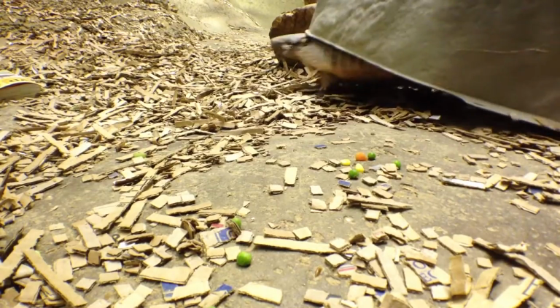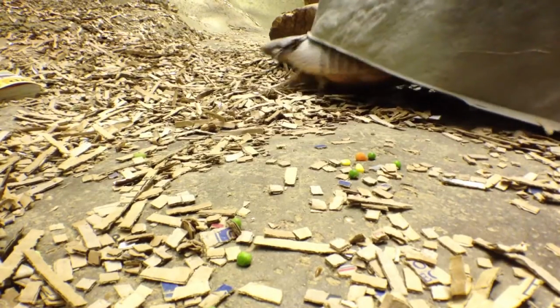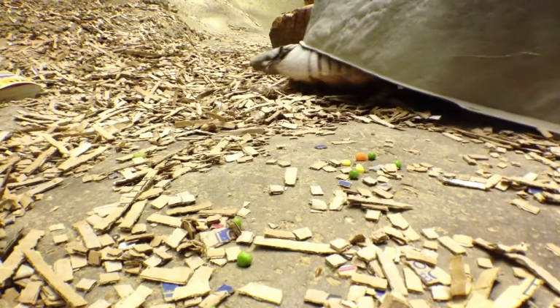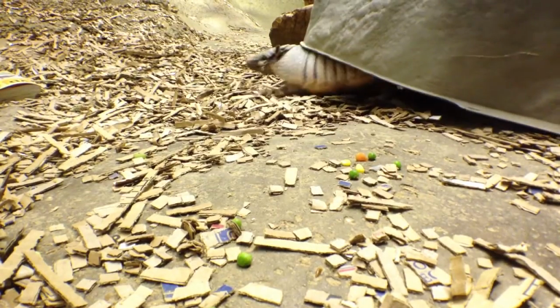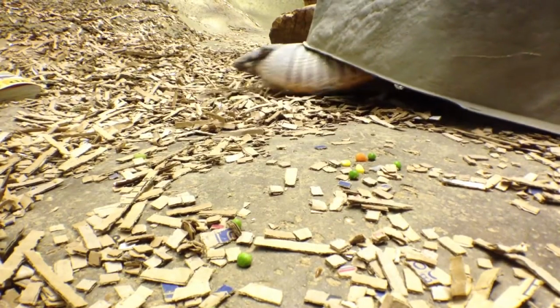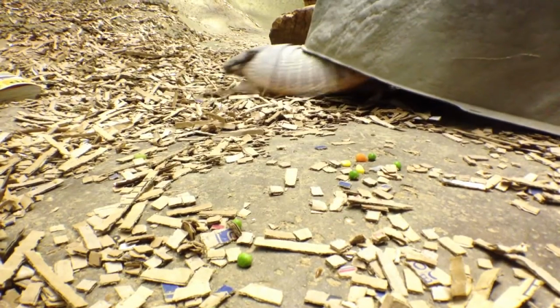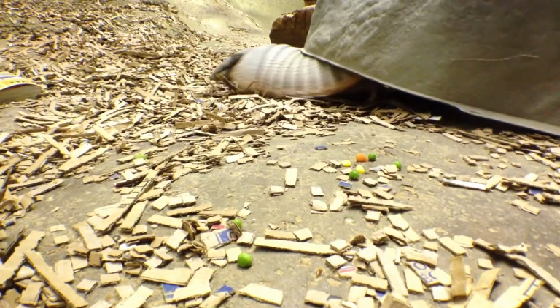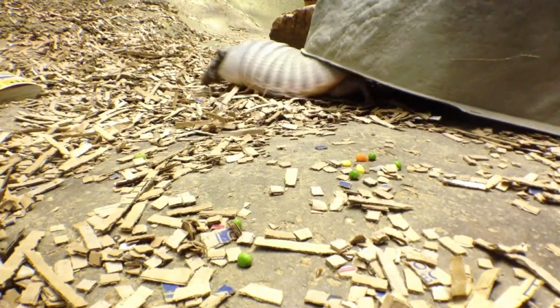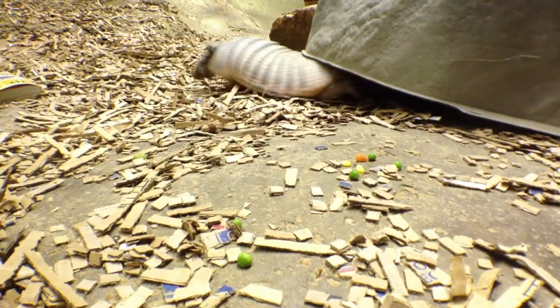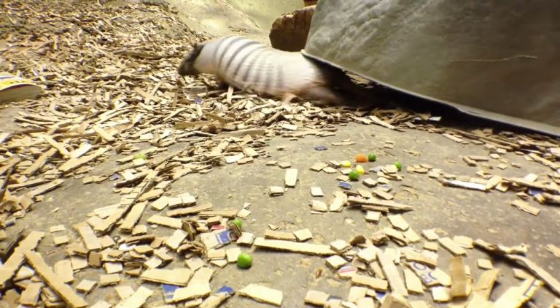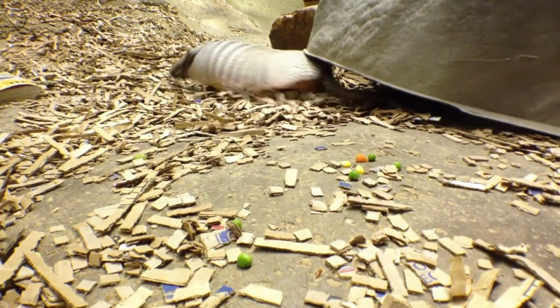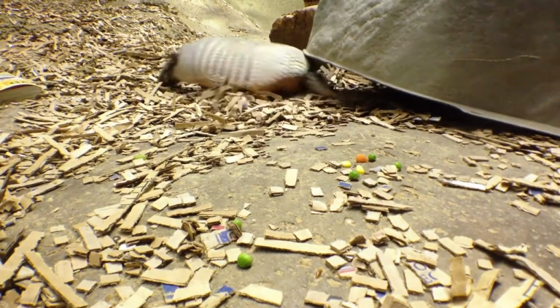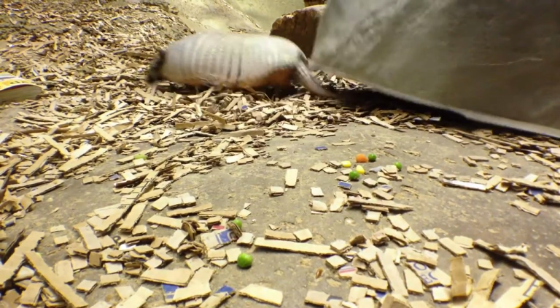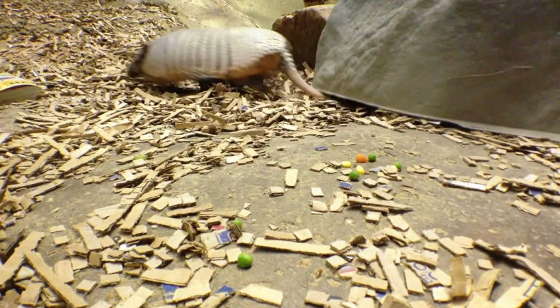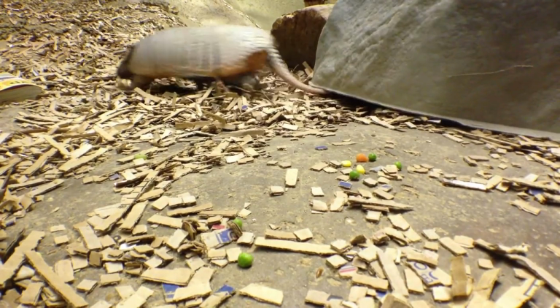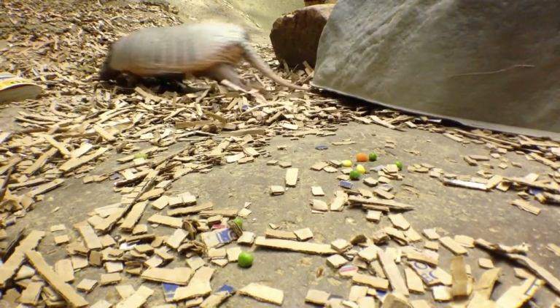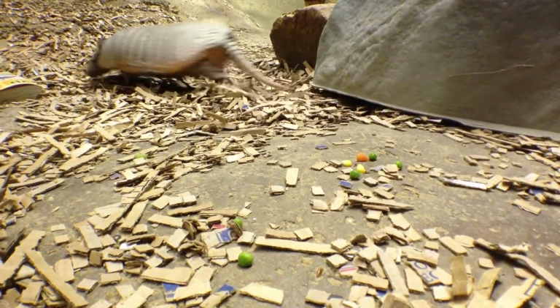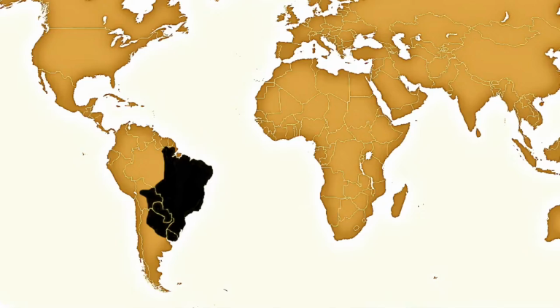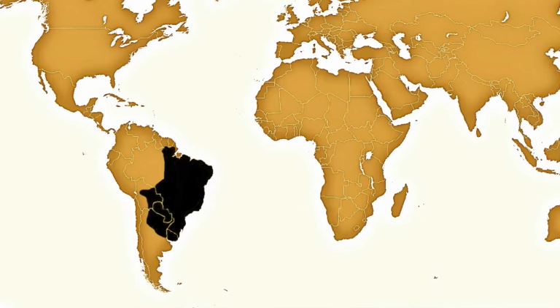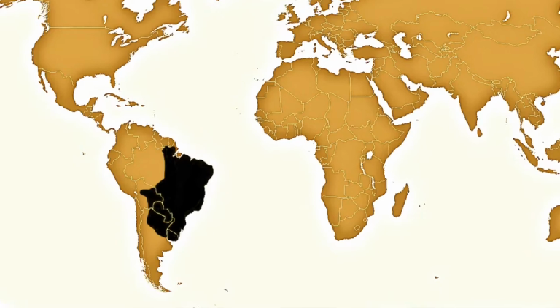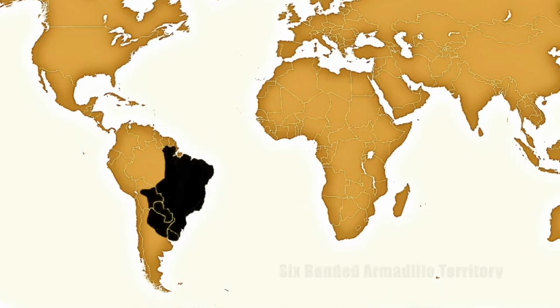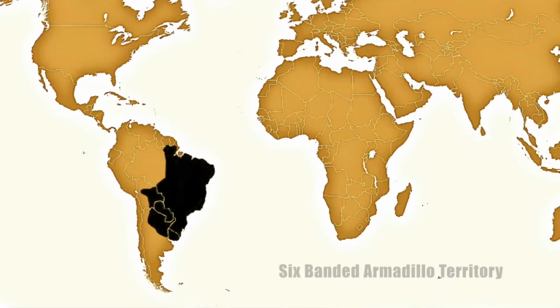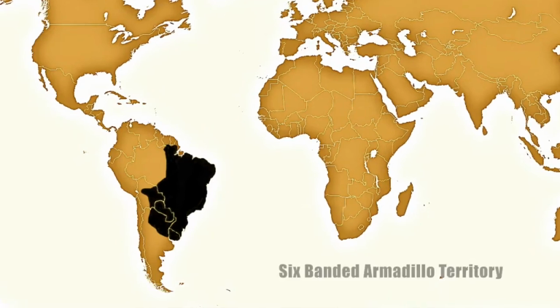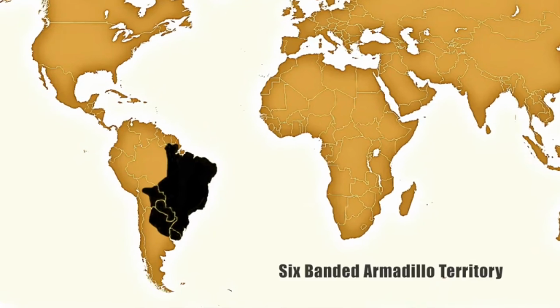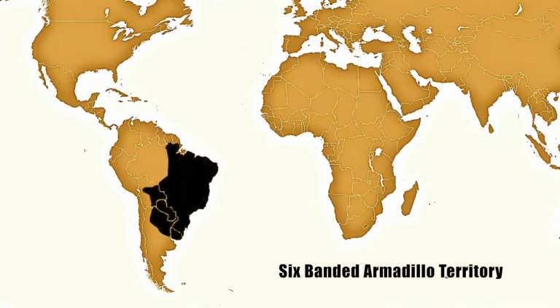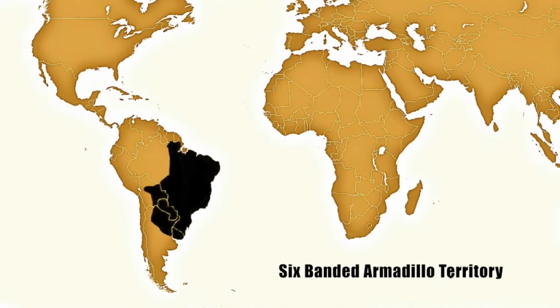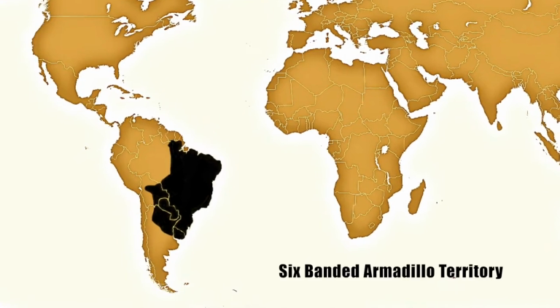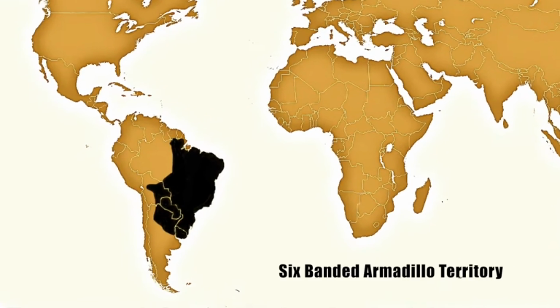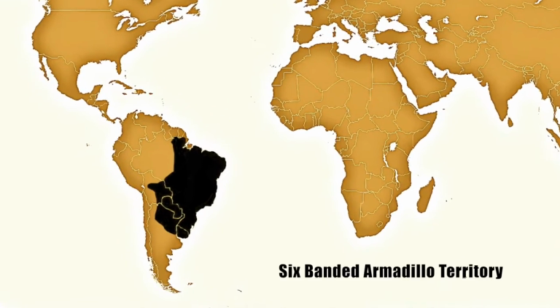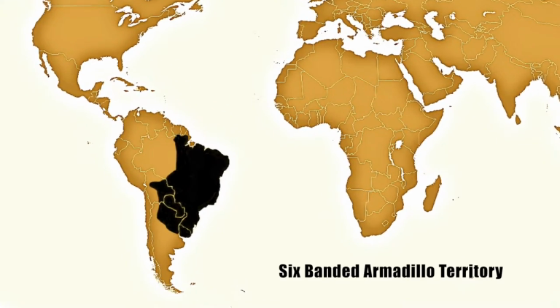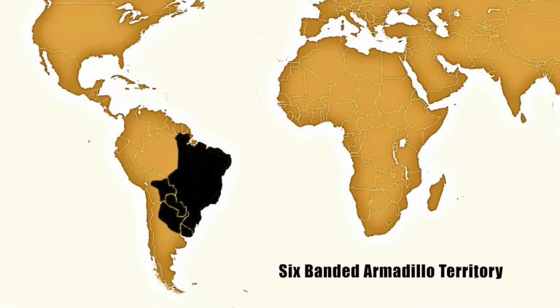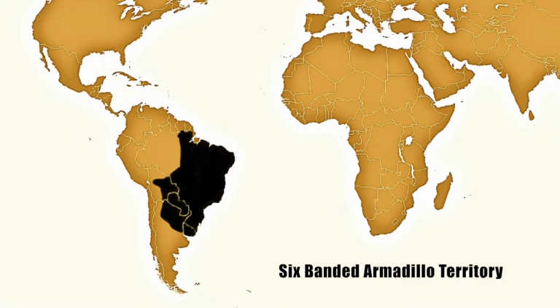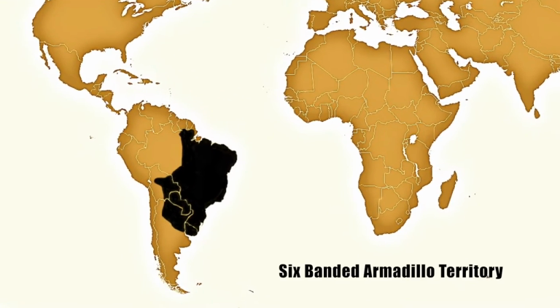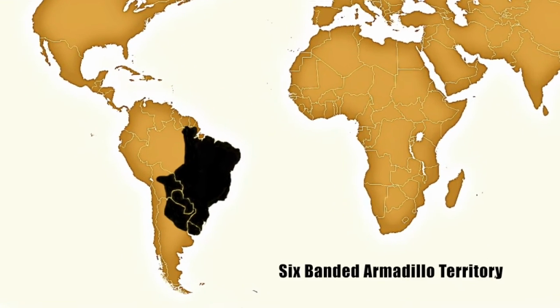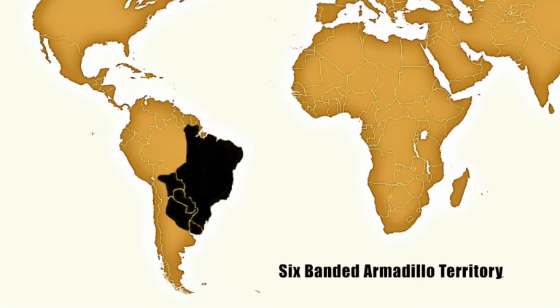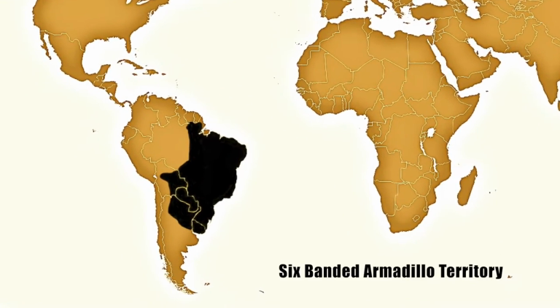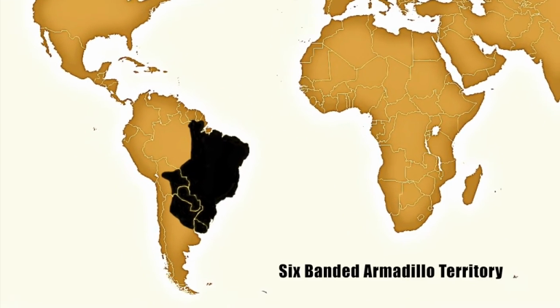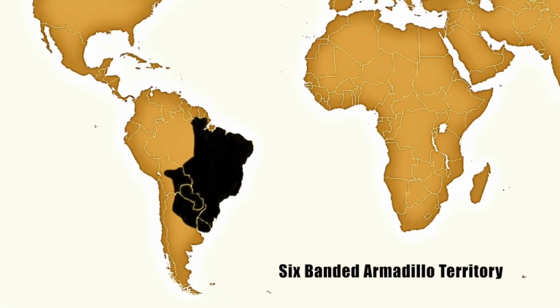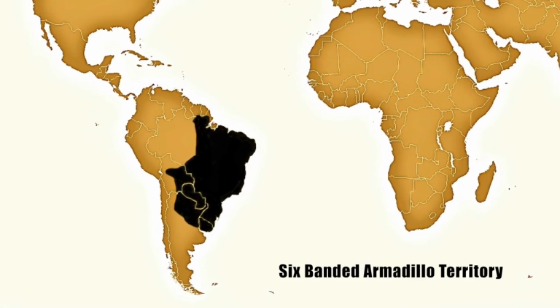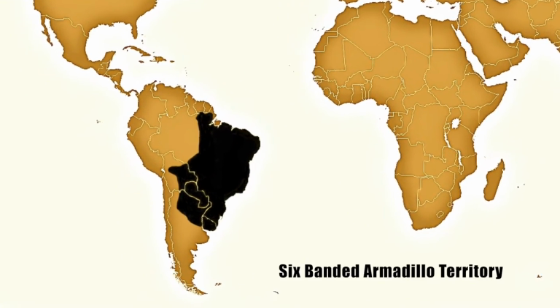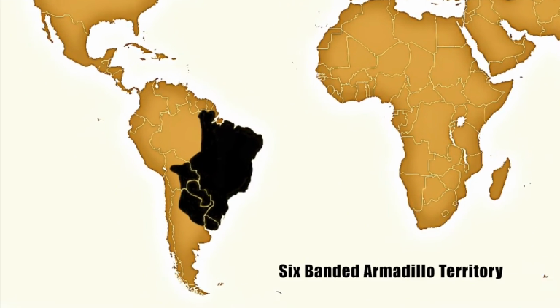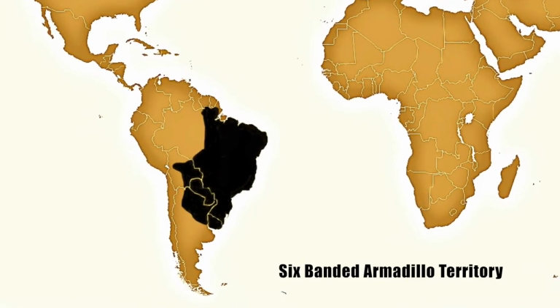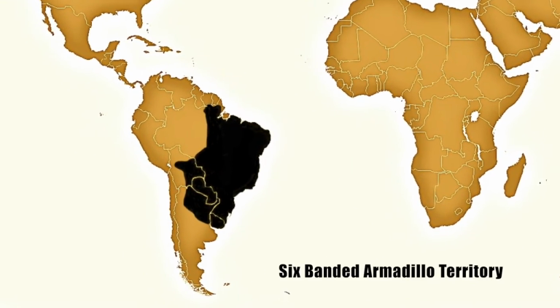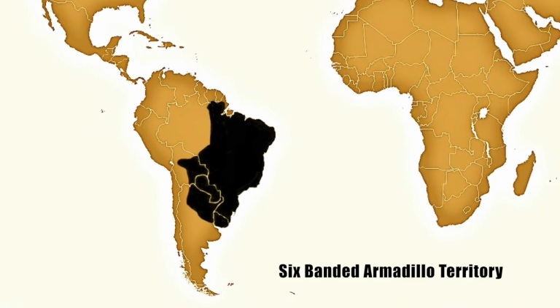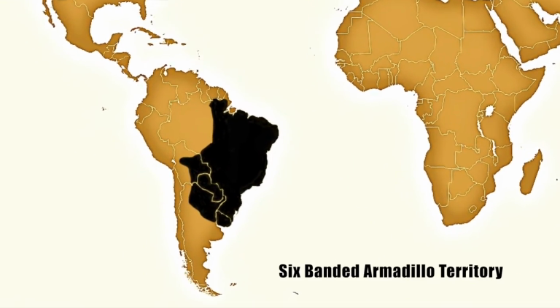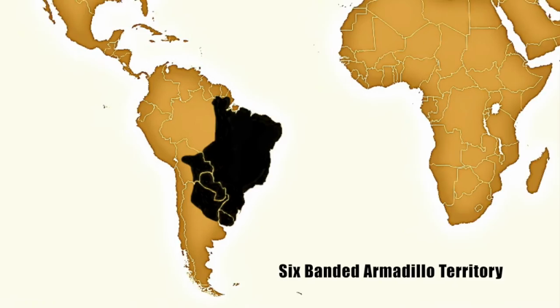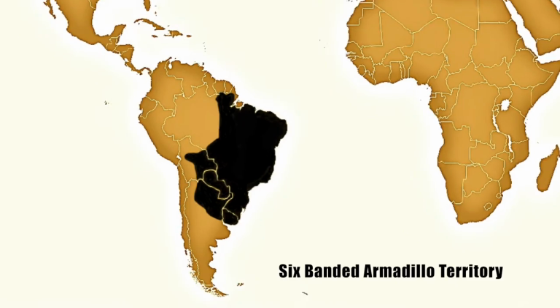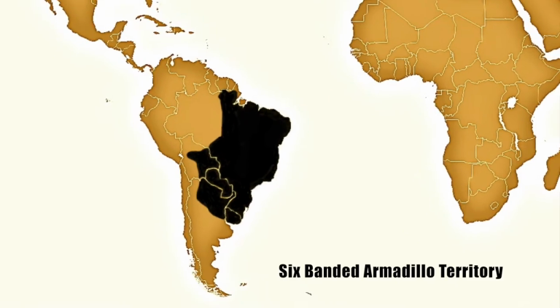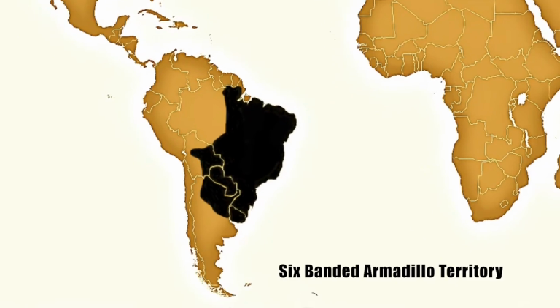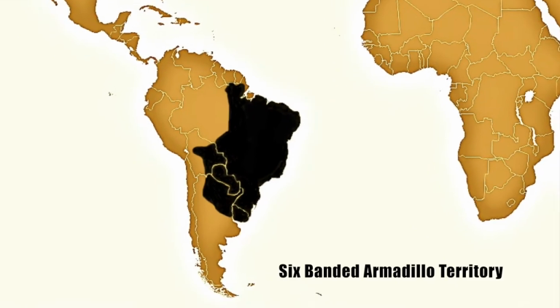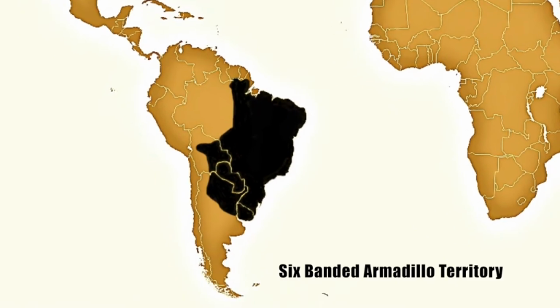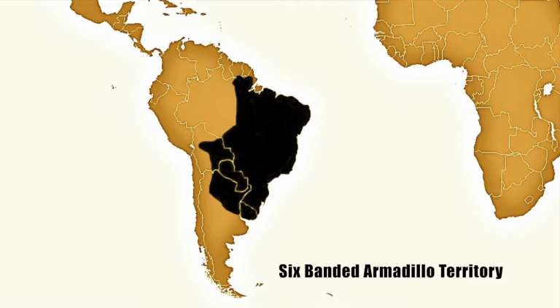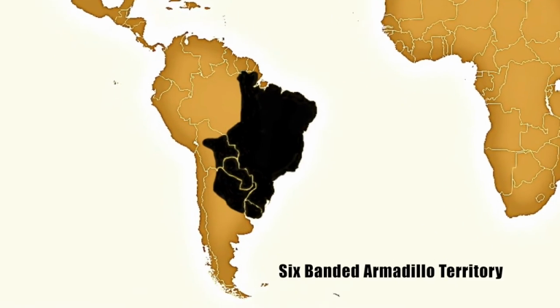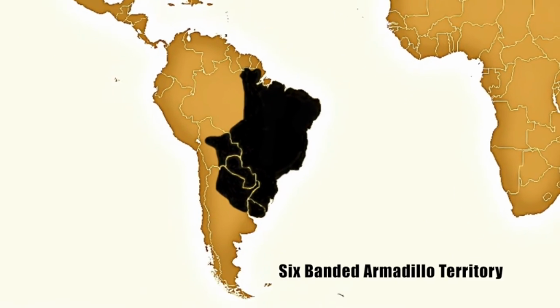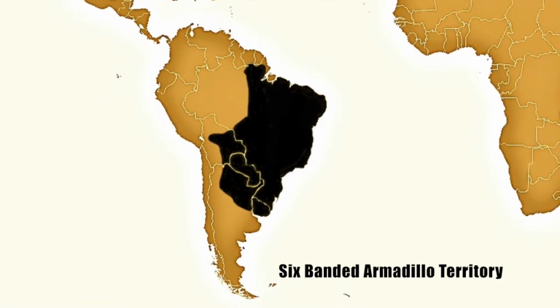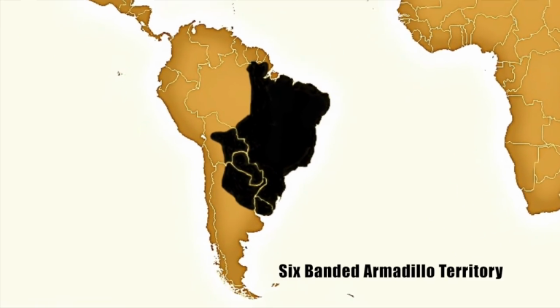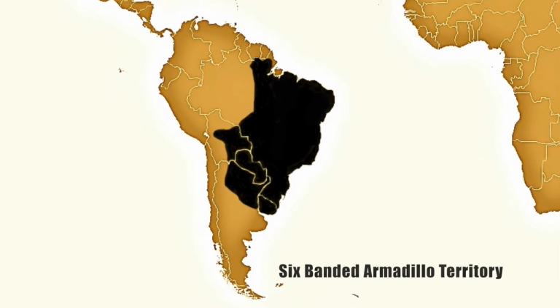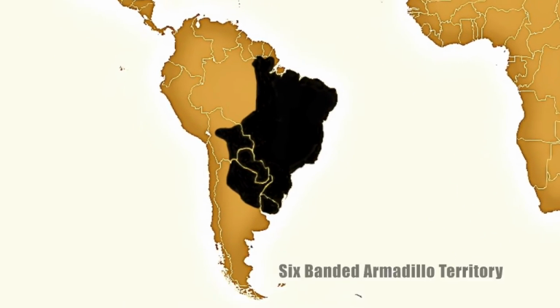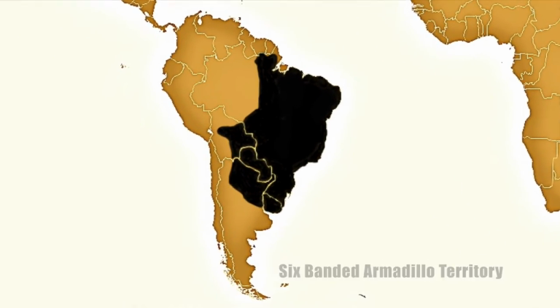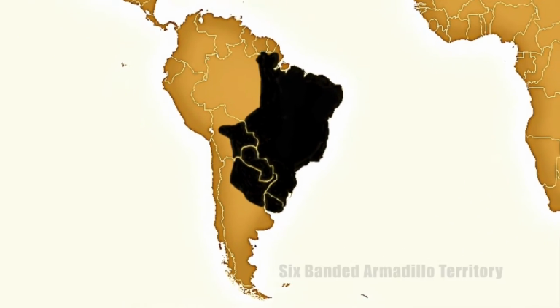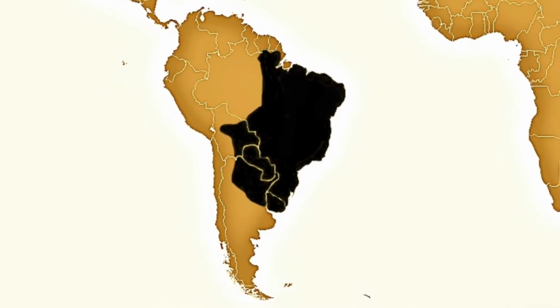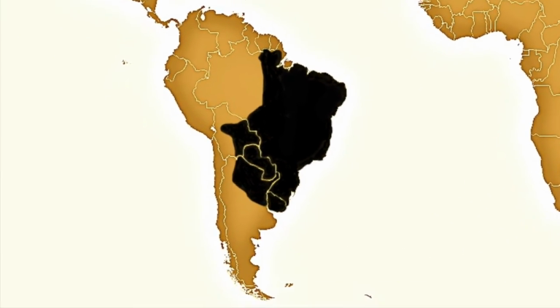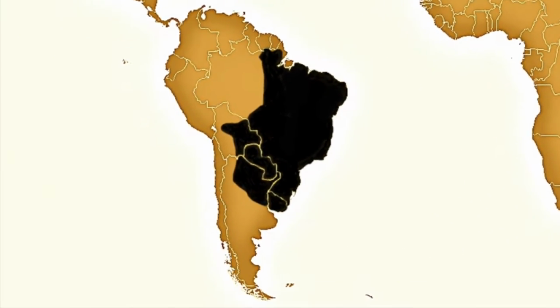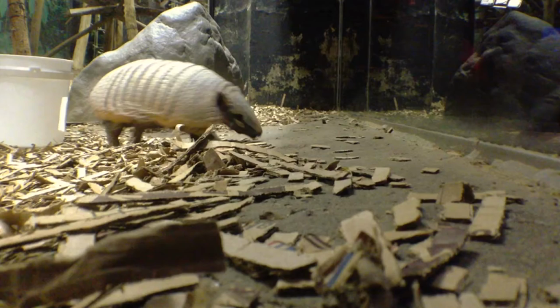All armadillos come from Latin America. There is one species, the nine-banded armadillo, that has been seen in the United States.